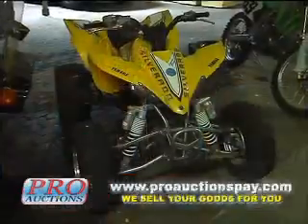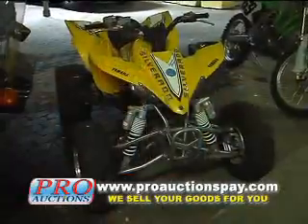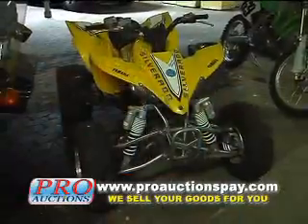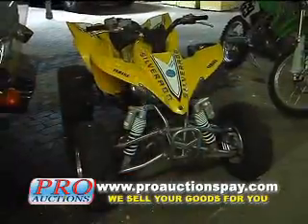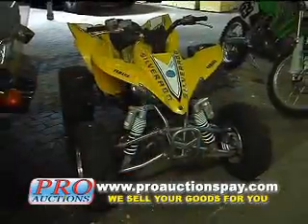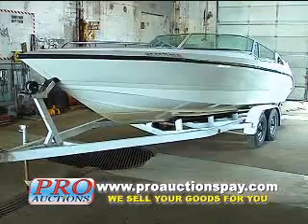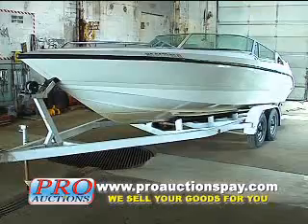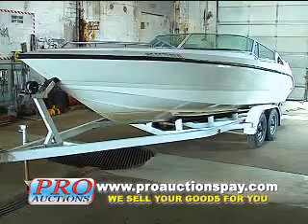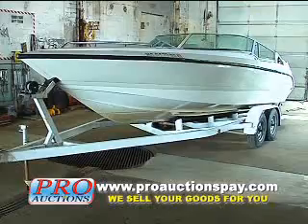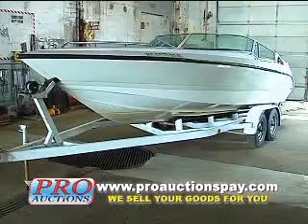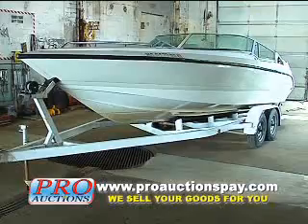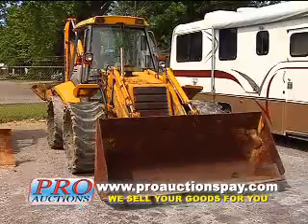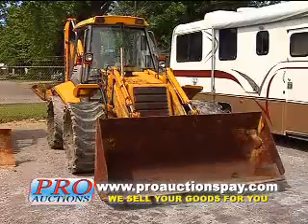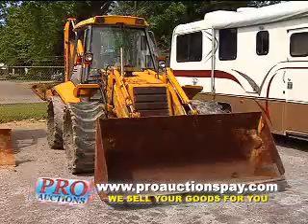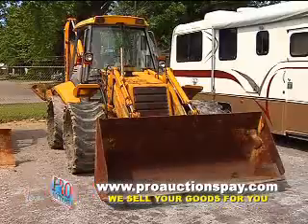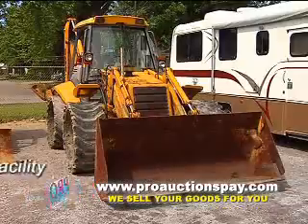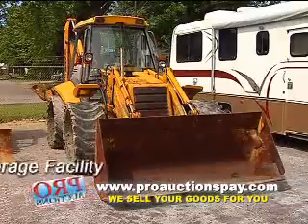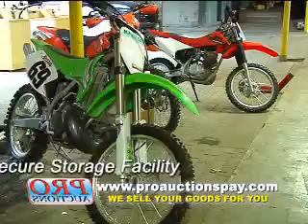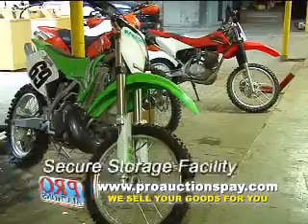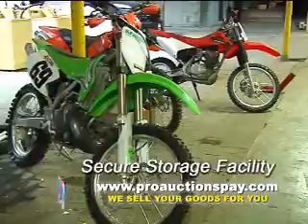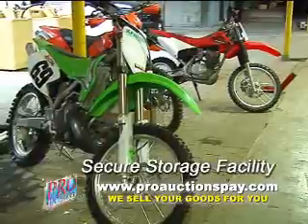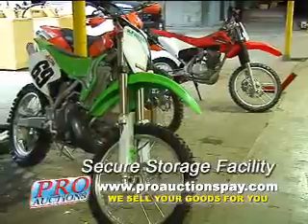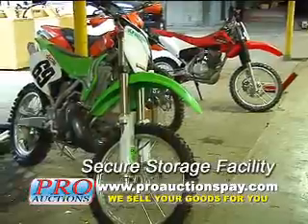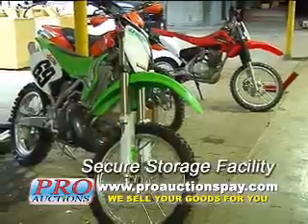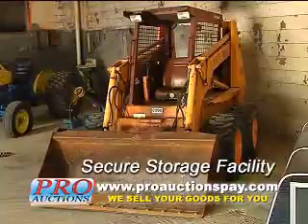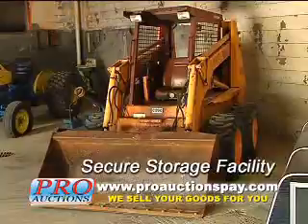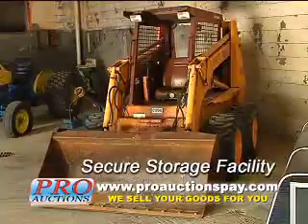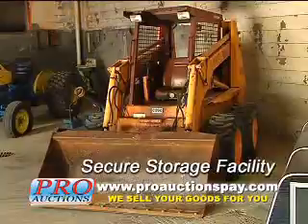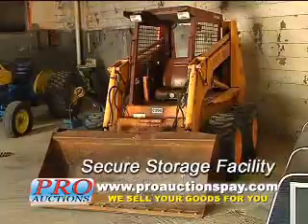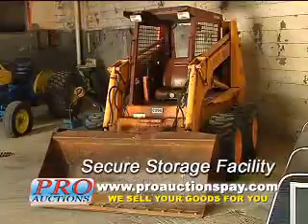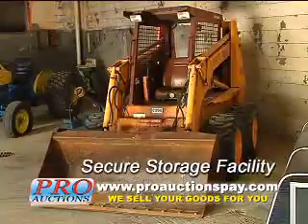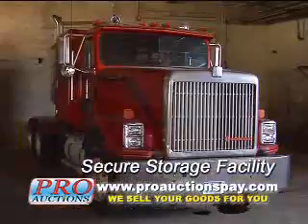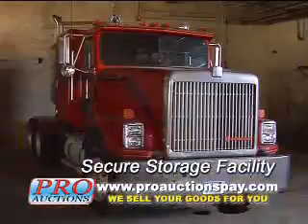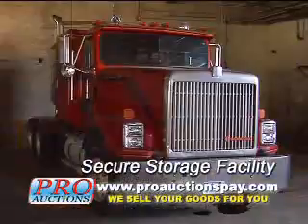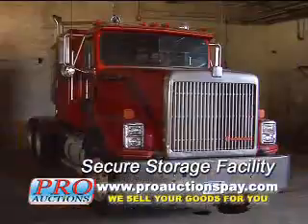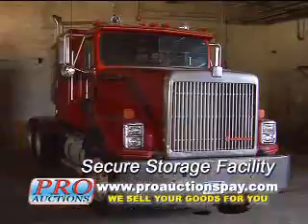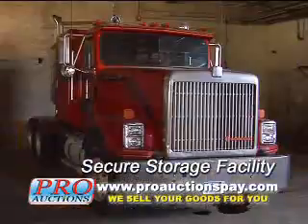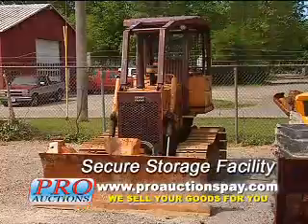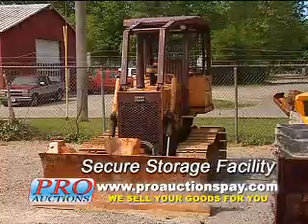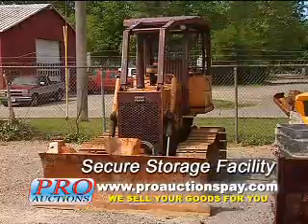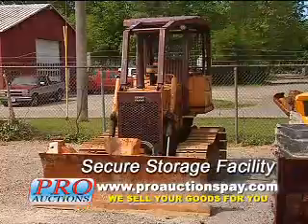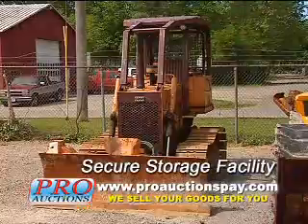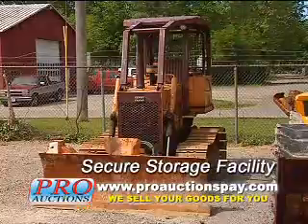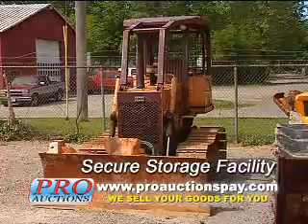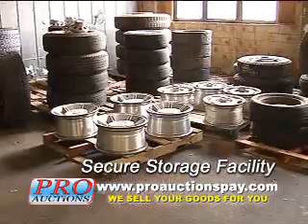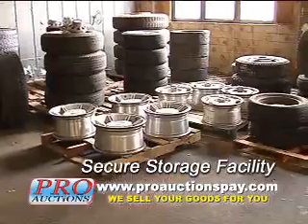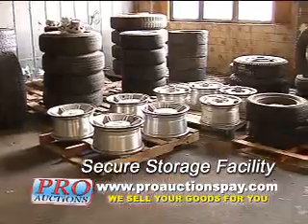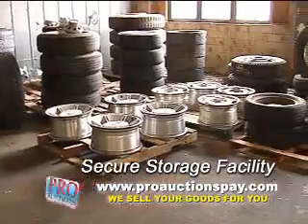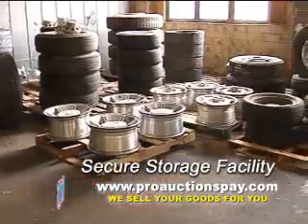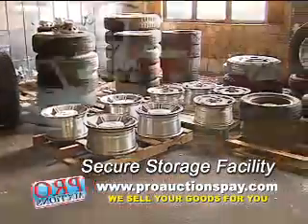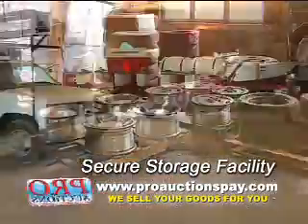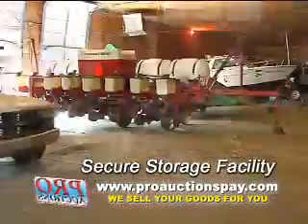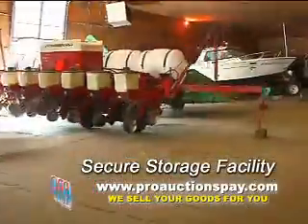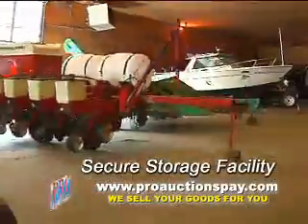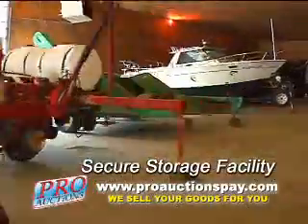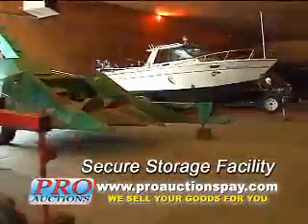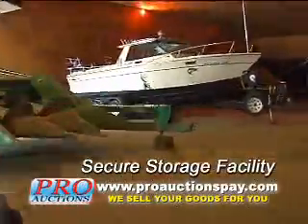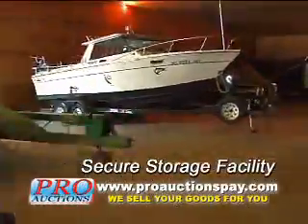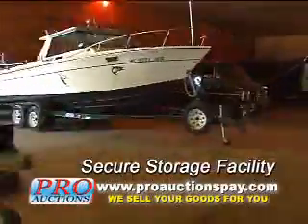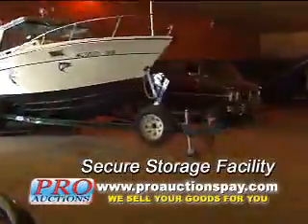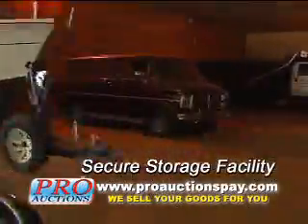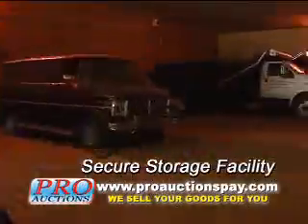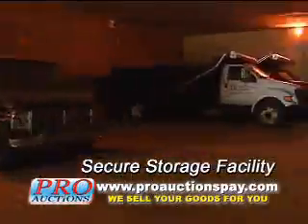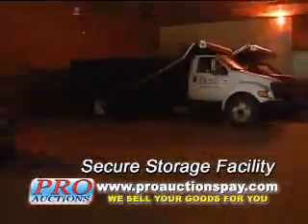Pro Auctions also has a 1 million square foot storage facility, which means we don't have to find a place to keep our items until they are sold.